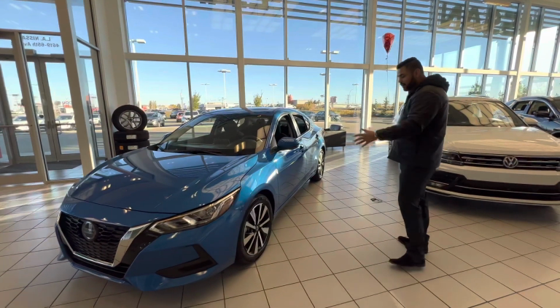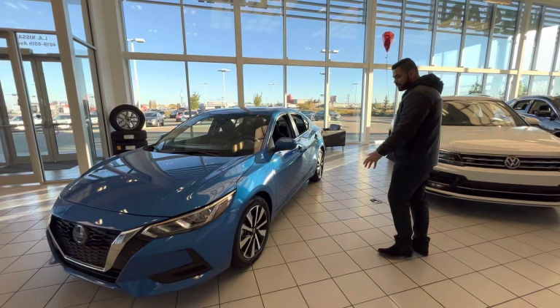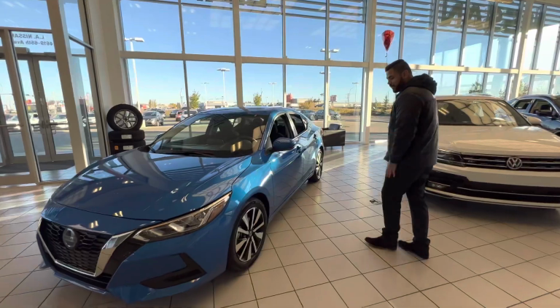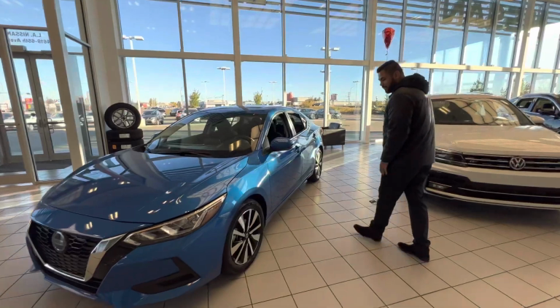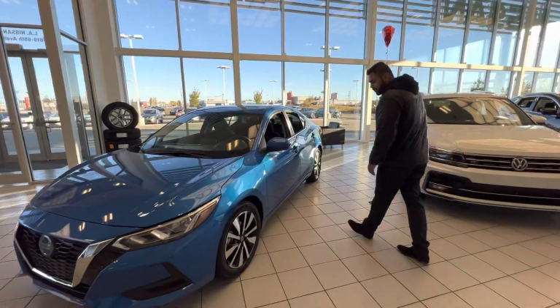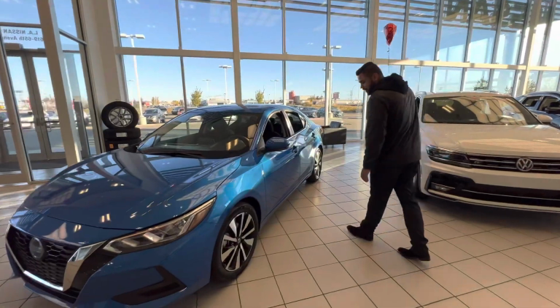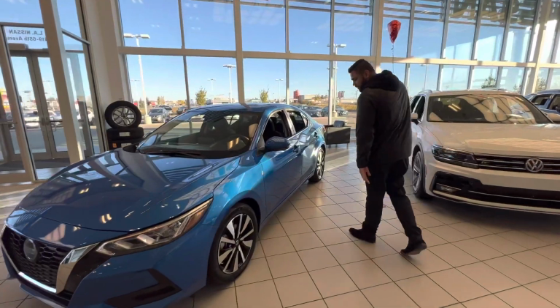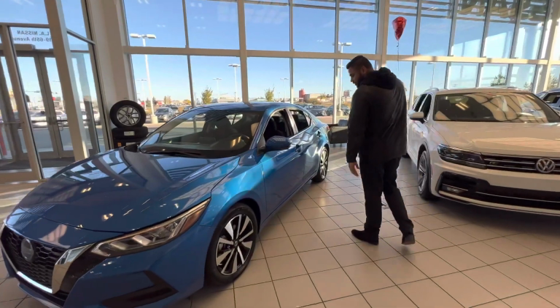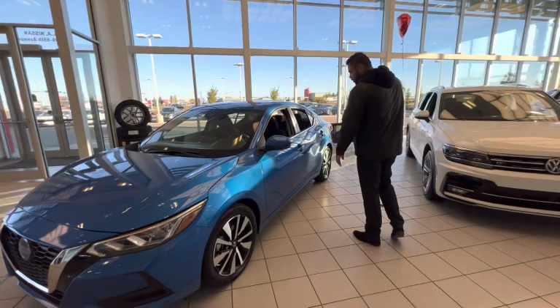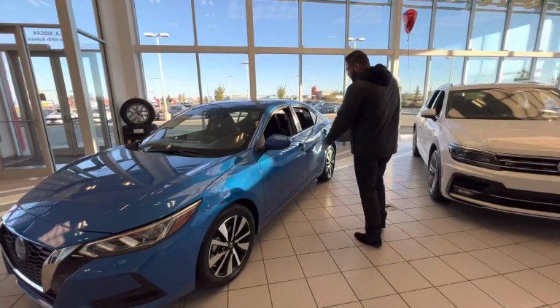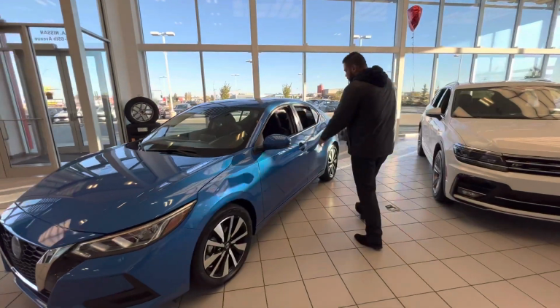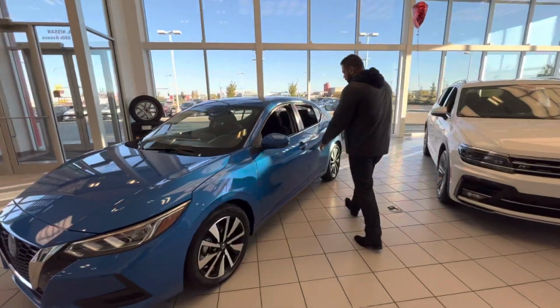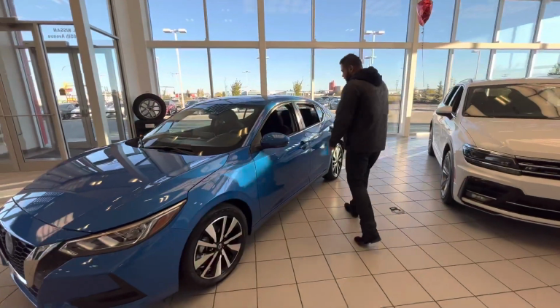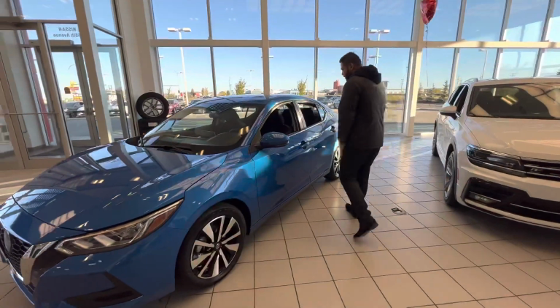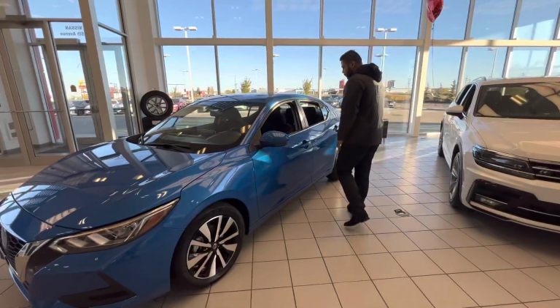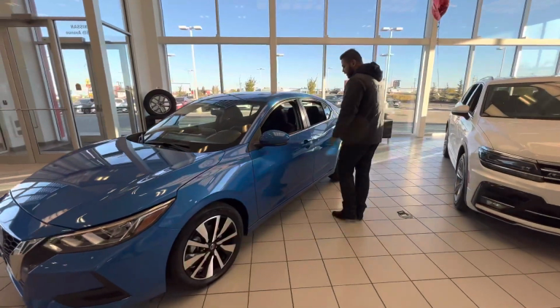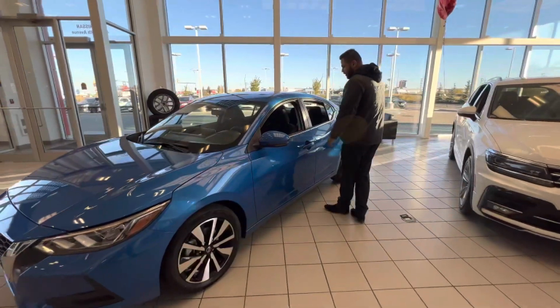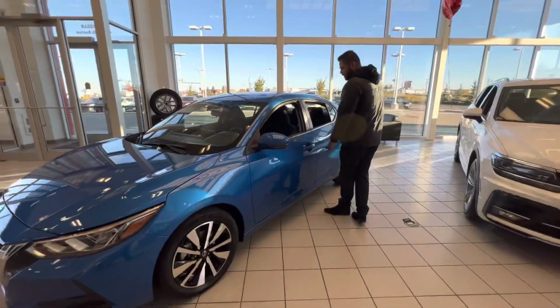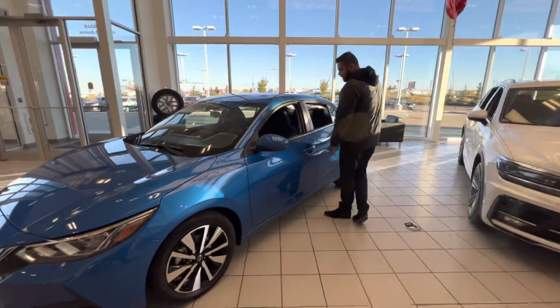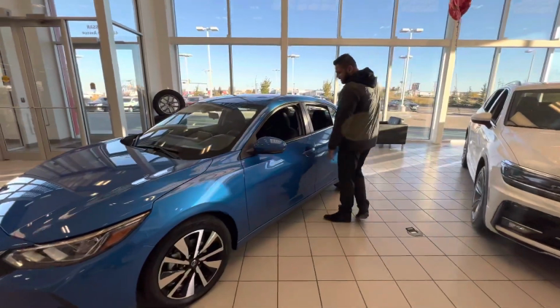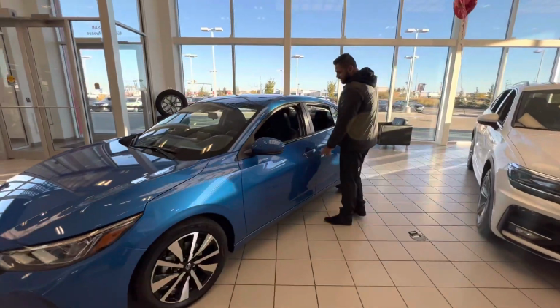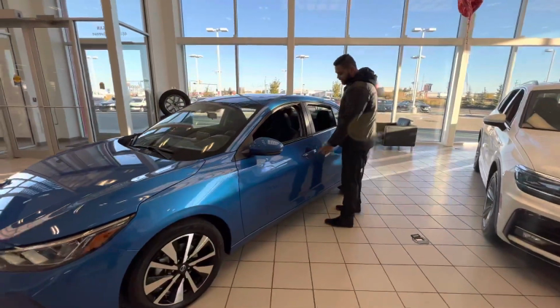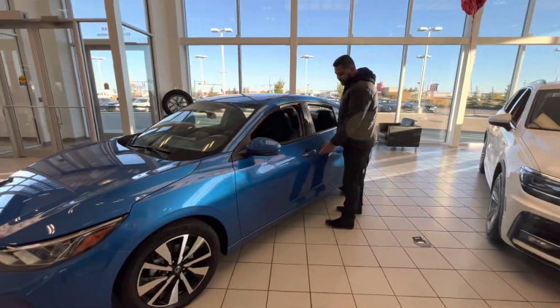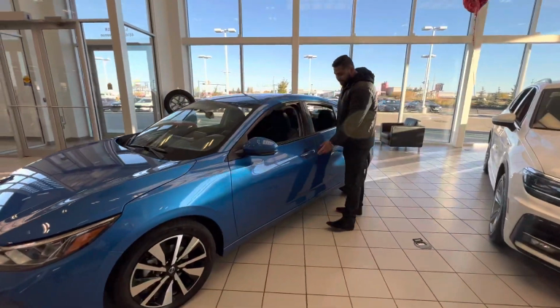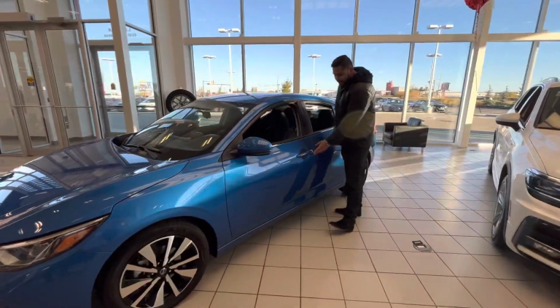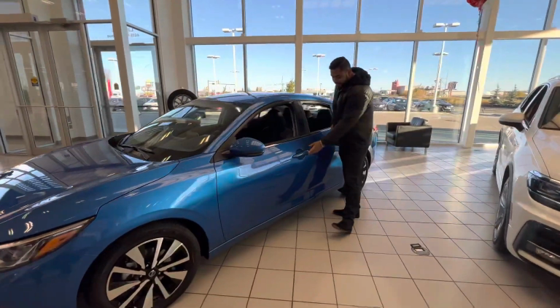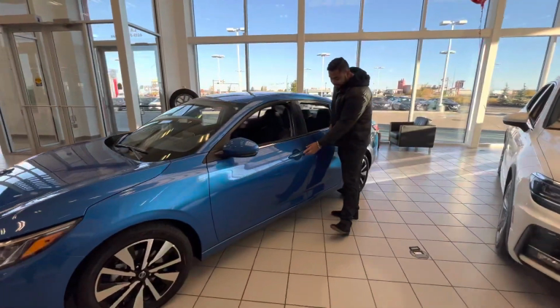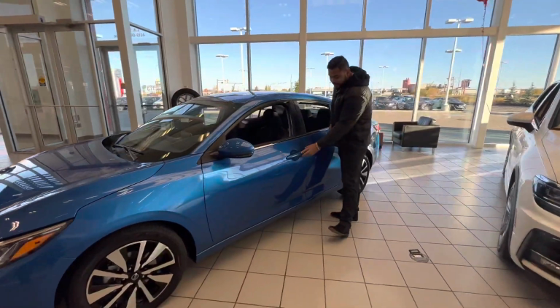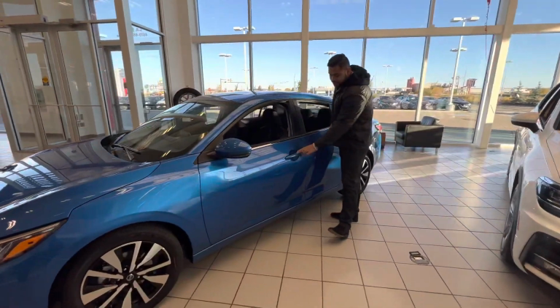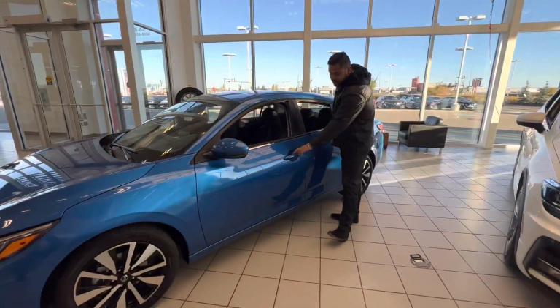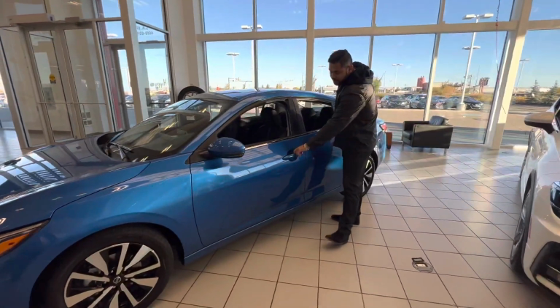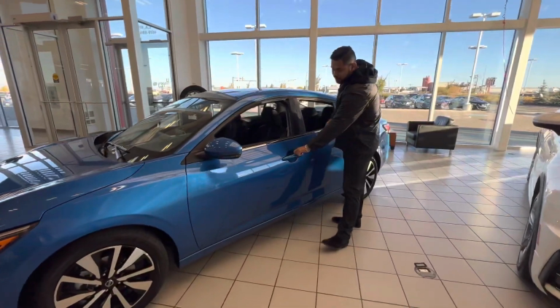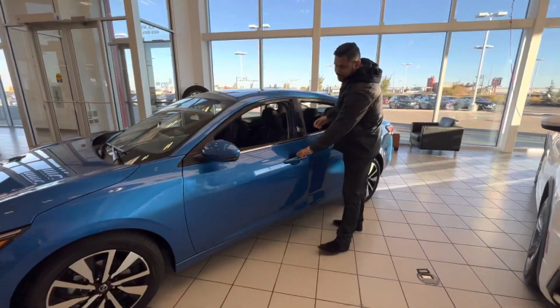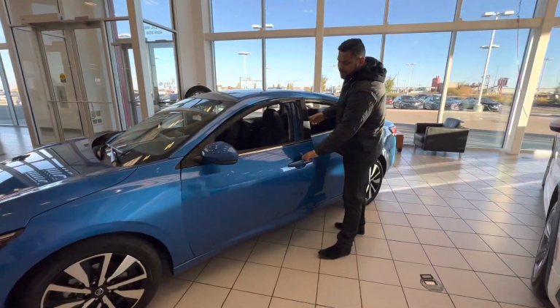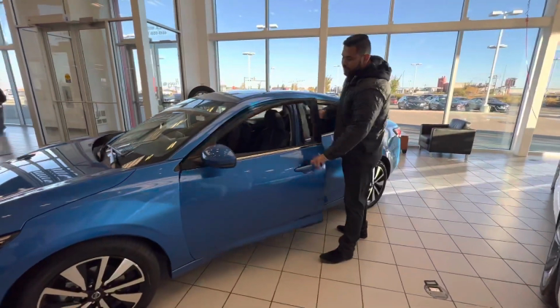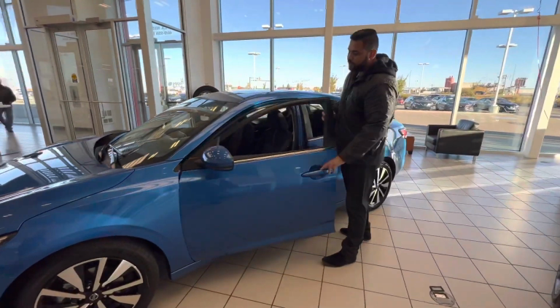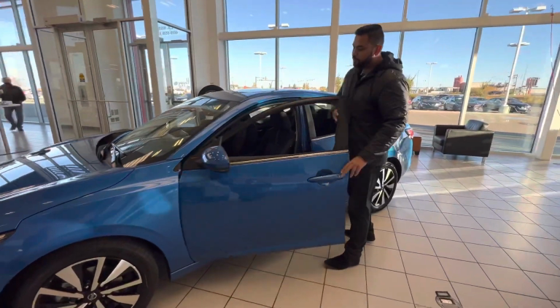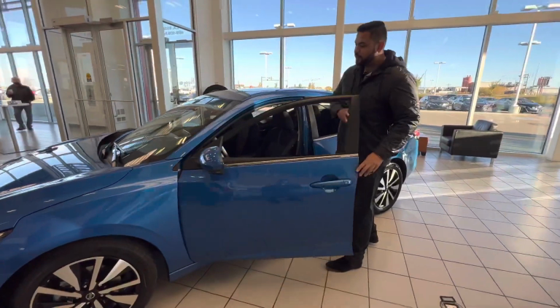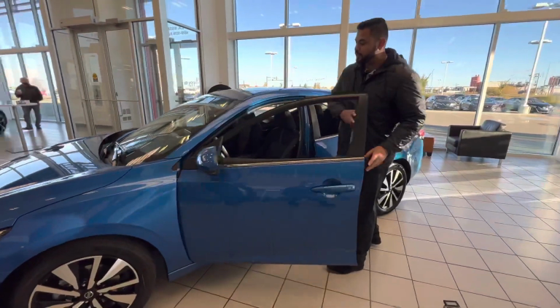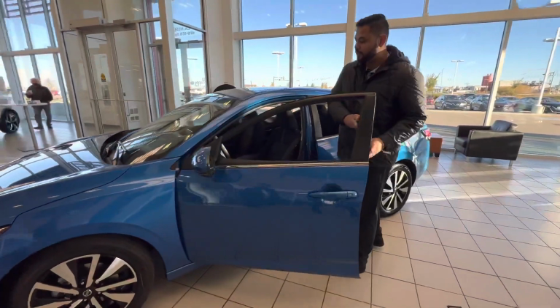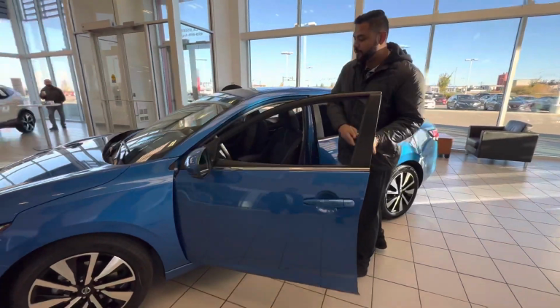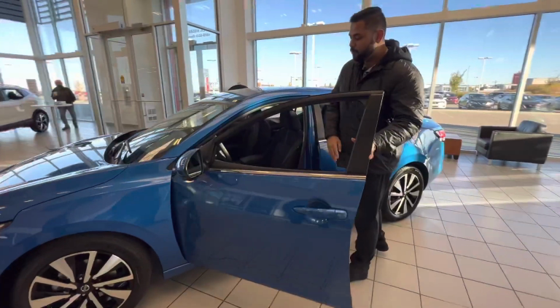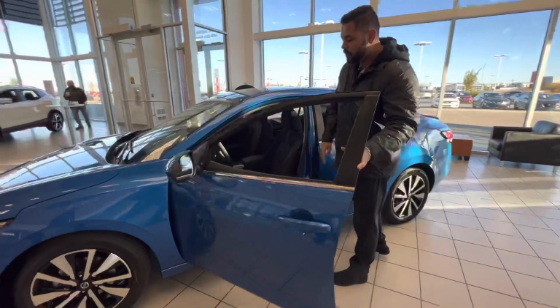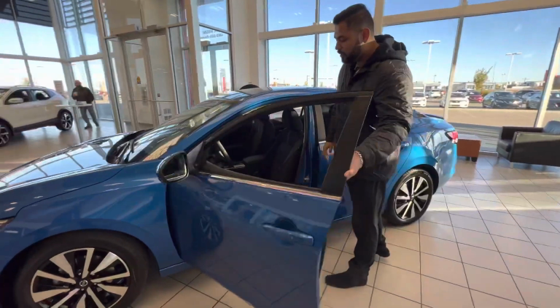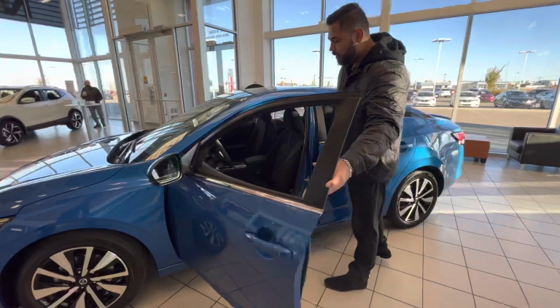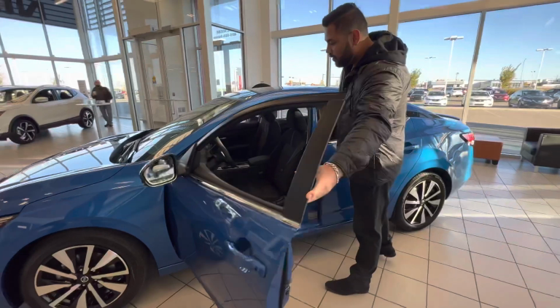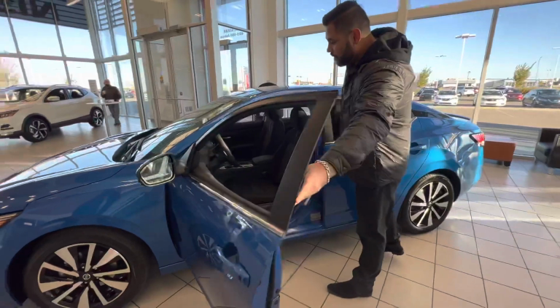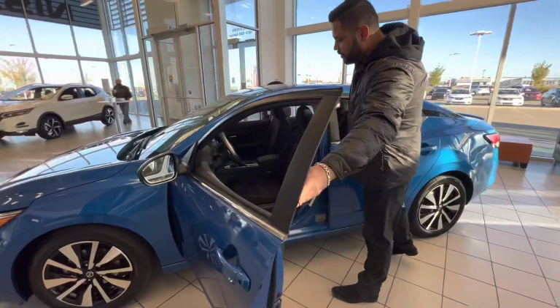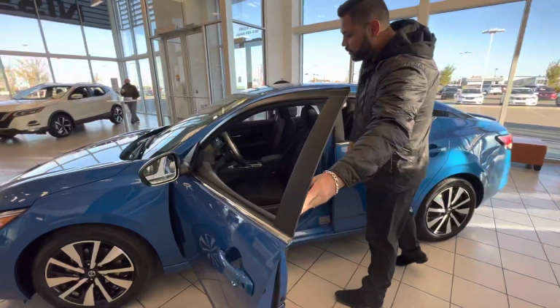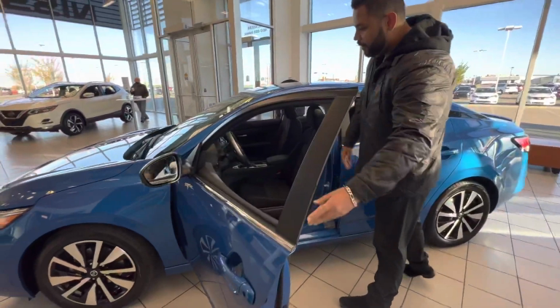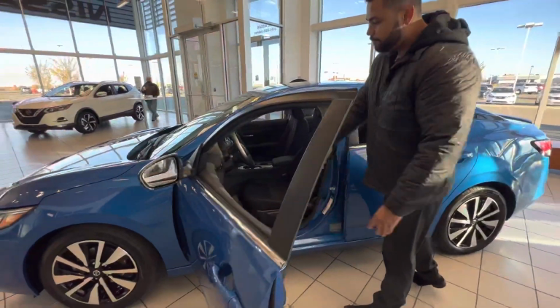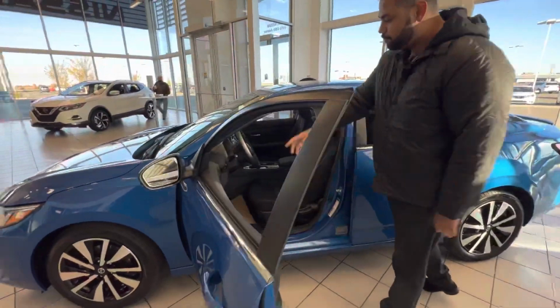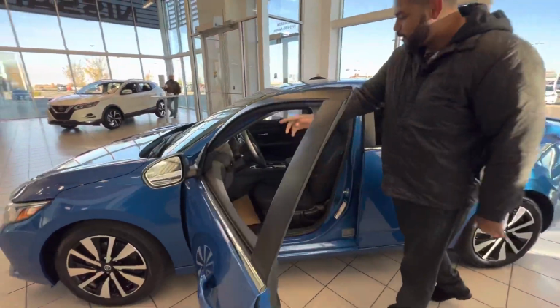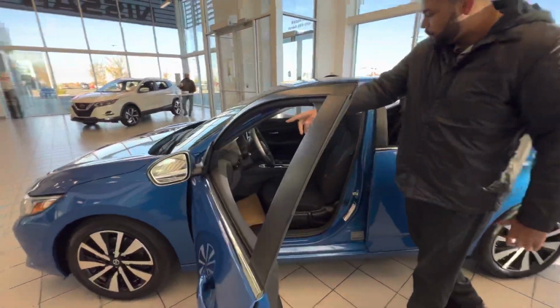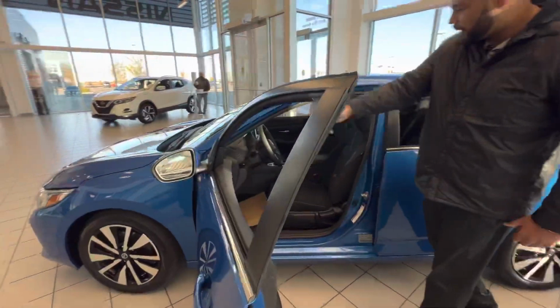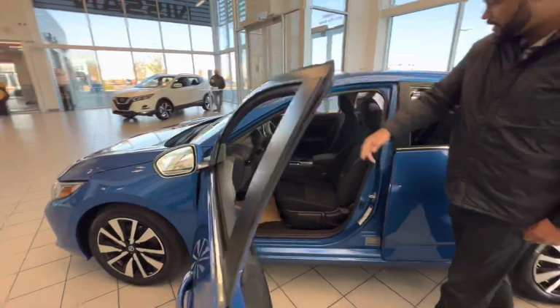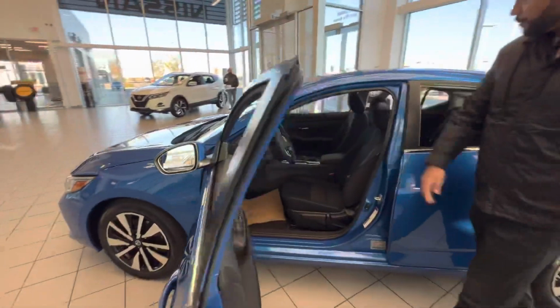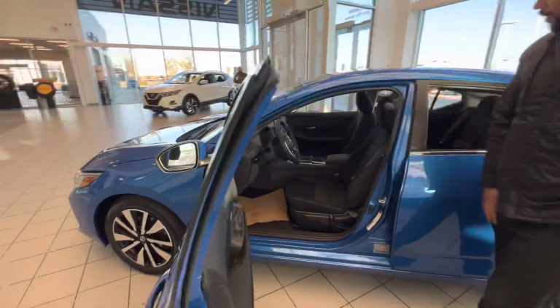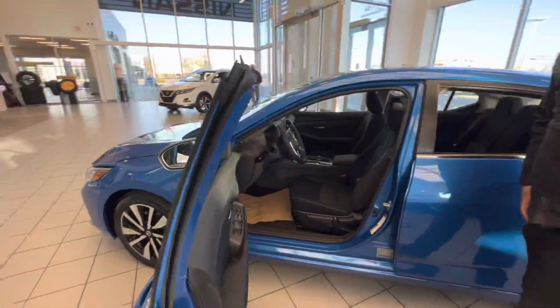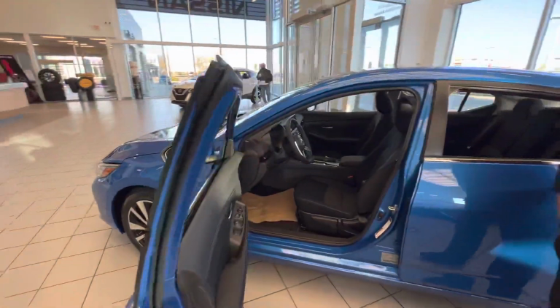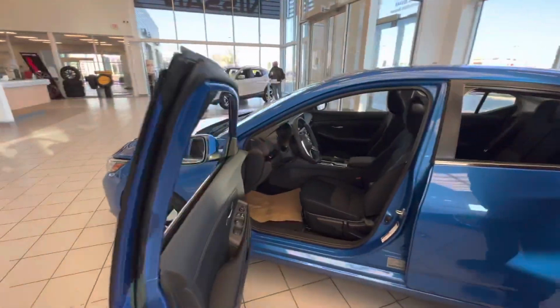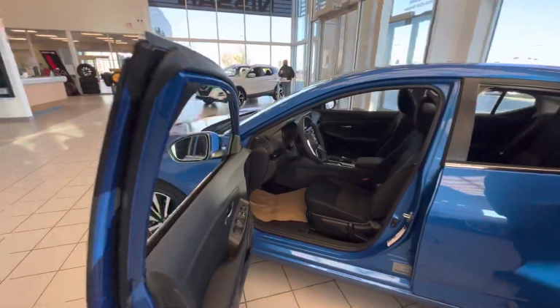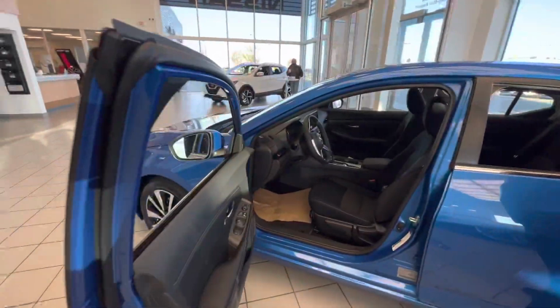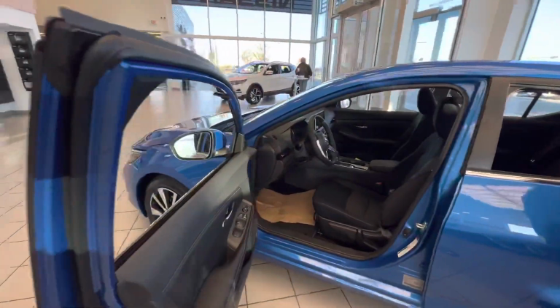On the side you're going to get your new set of all season tires. Intelligent entry on the side so you press that once and it locks the door. Blind spot warning on the other side.